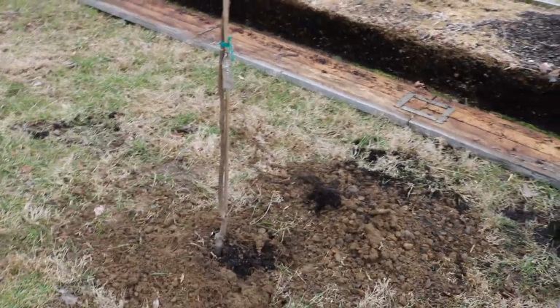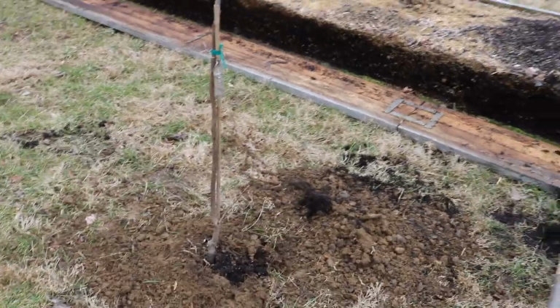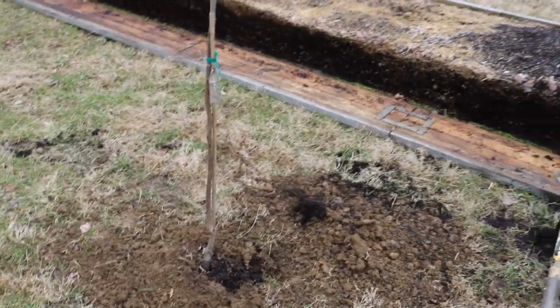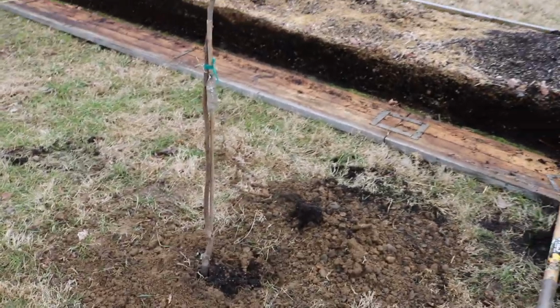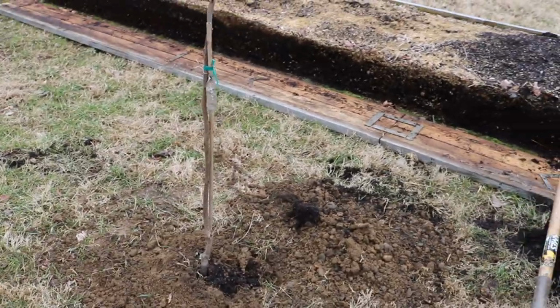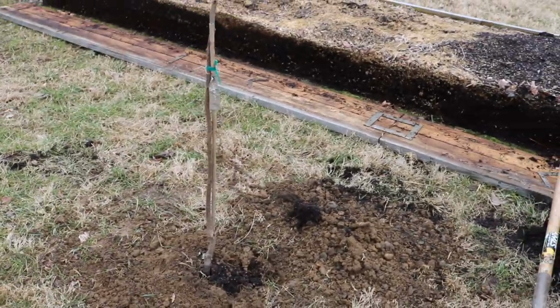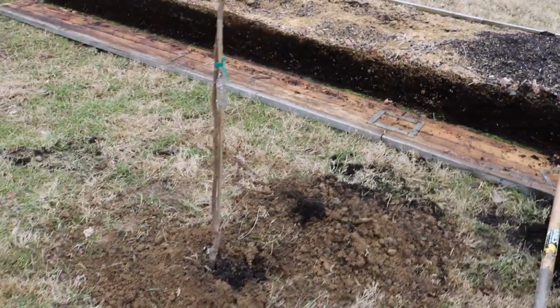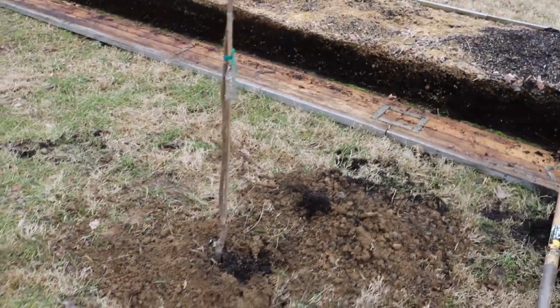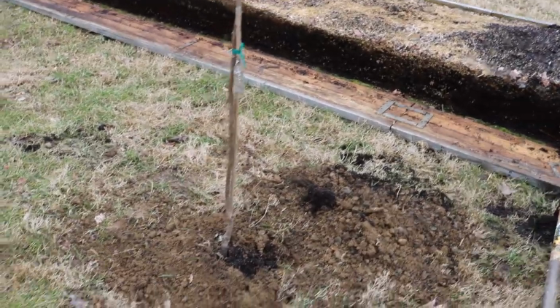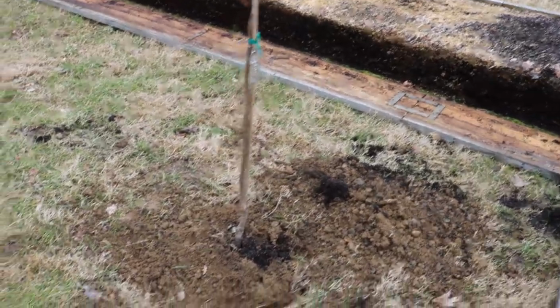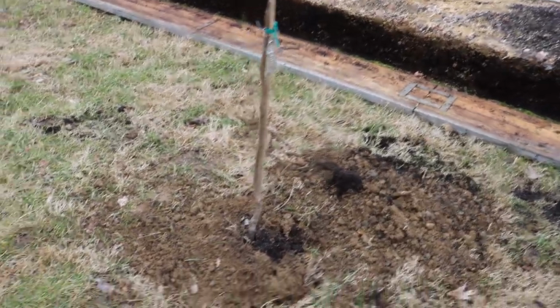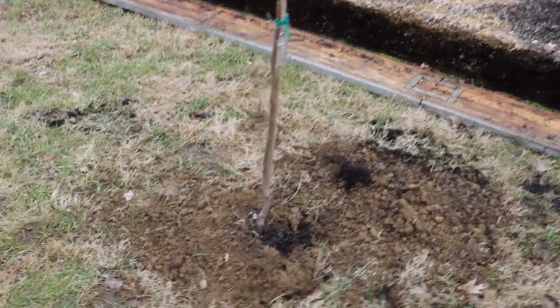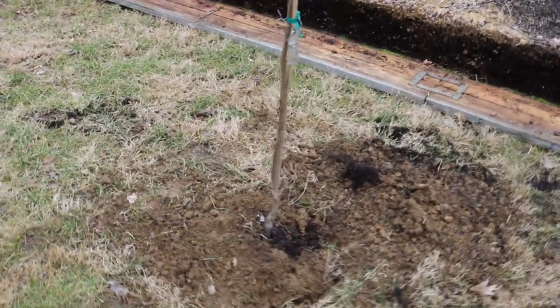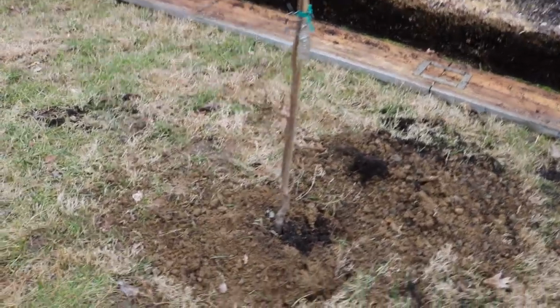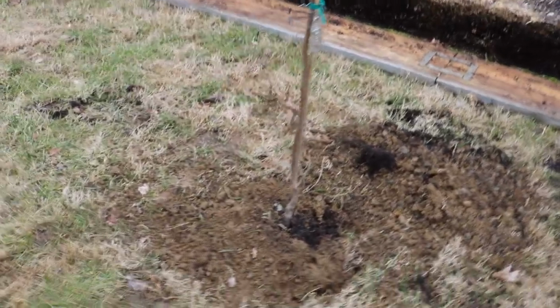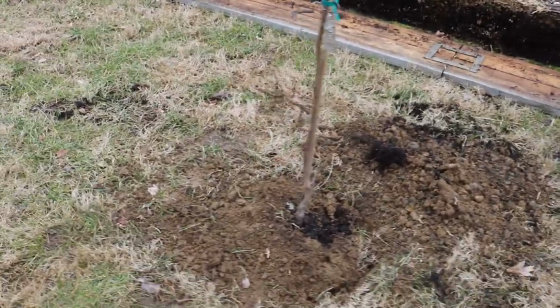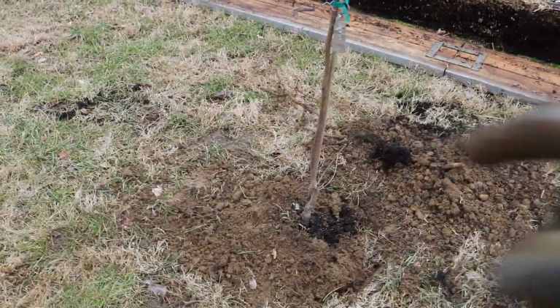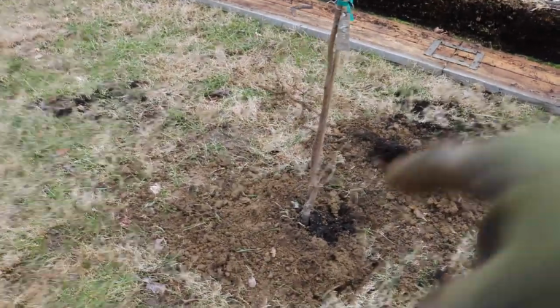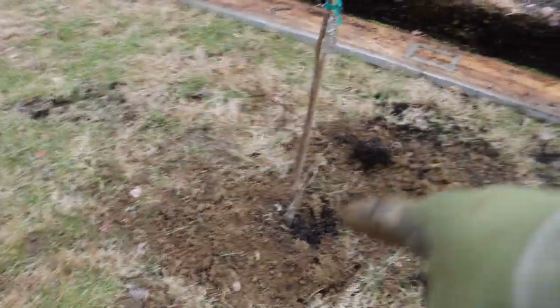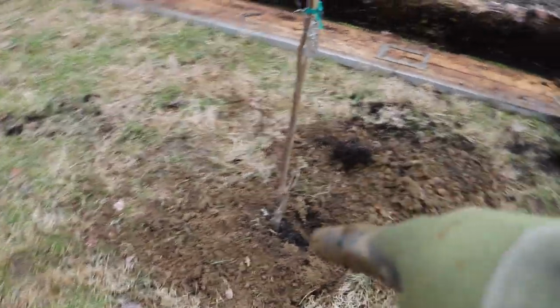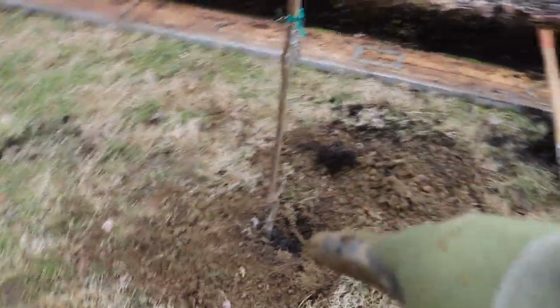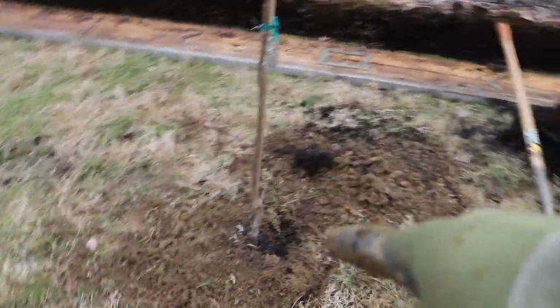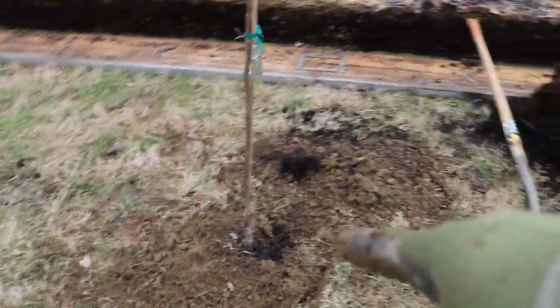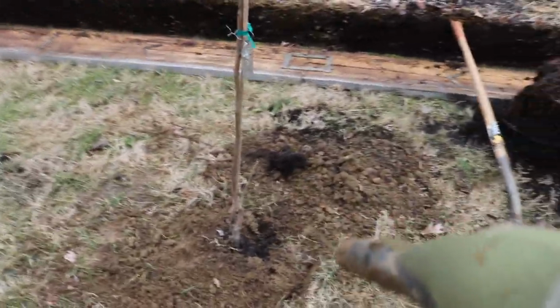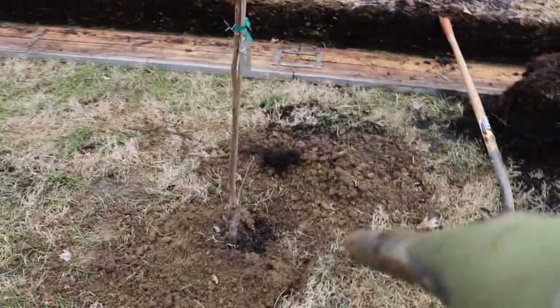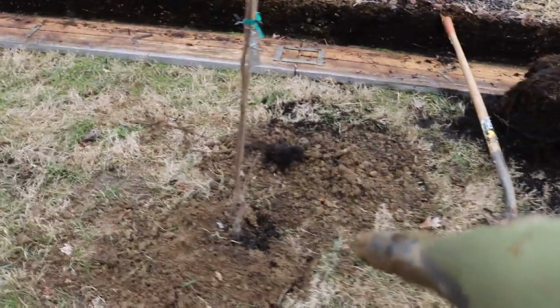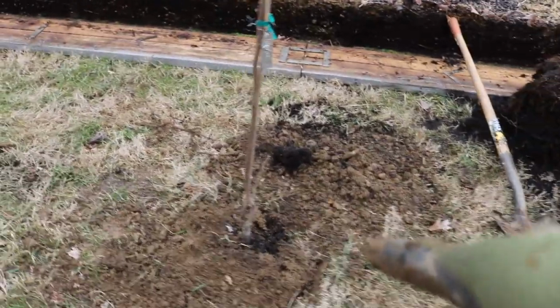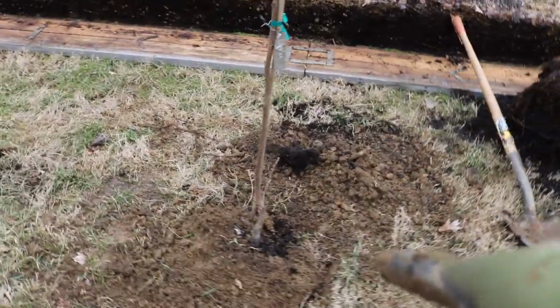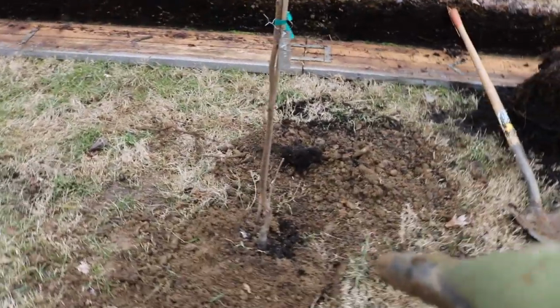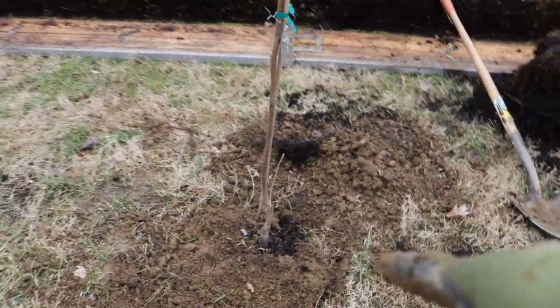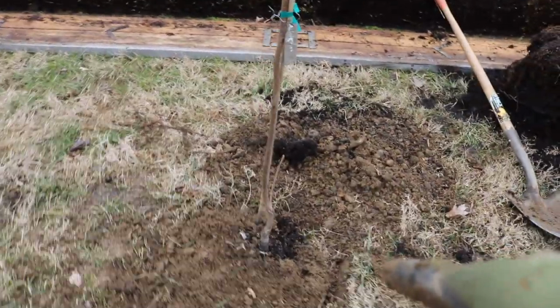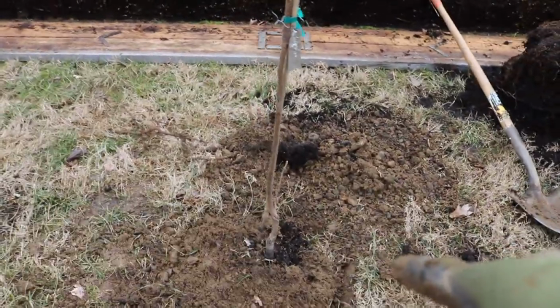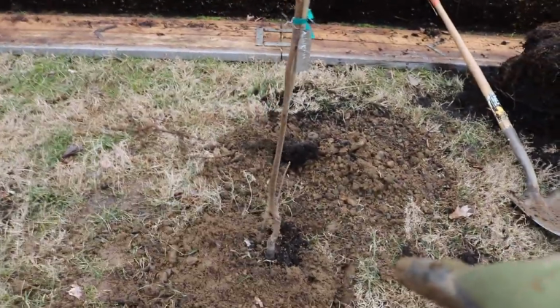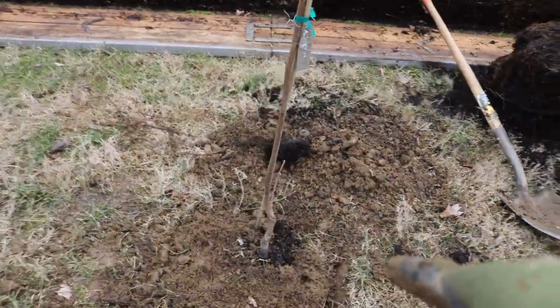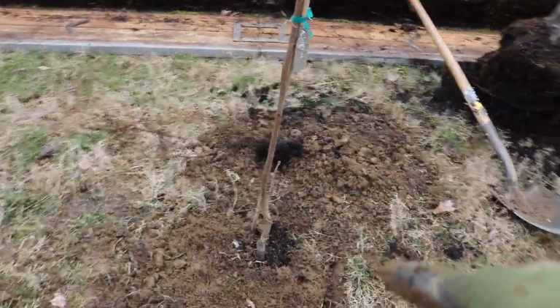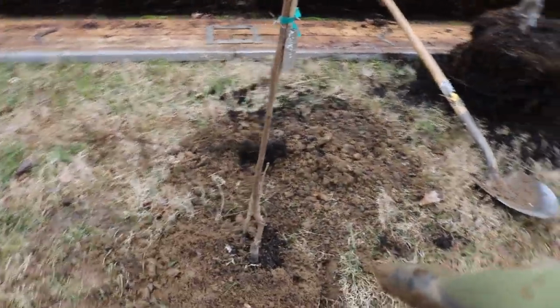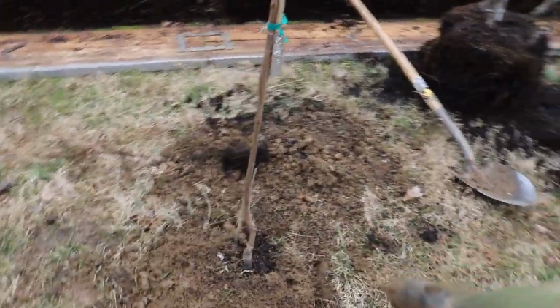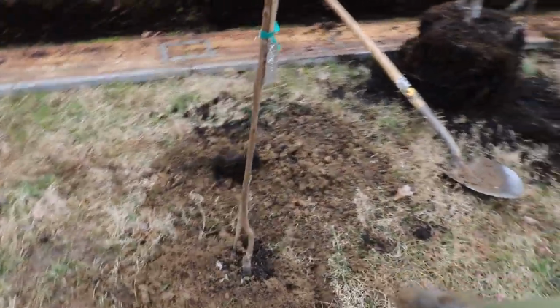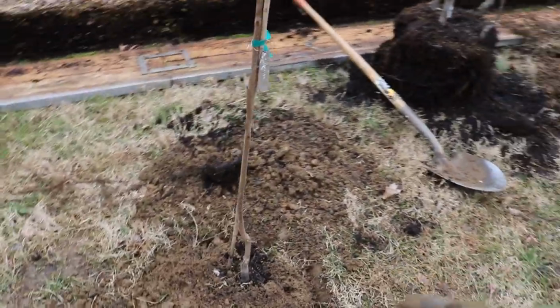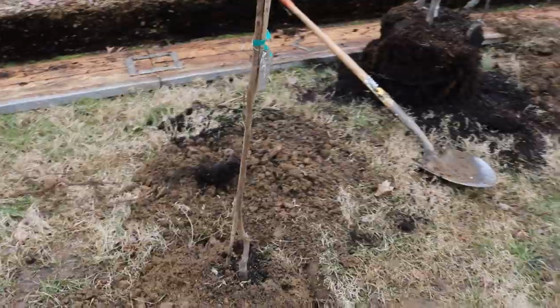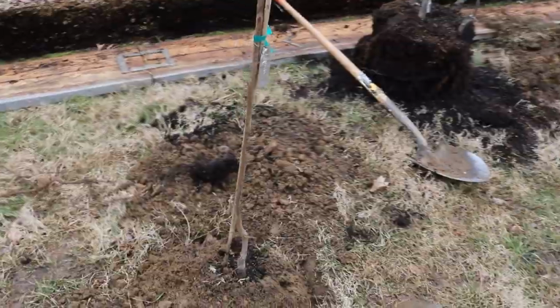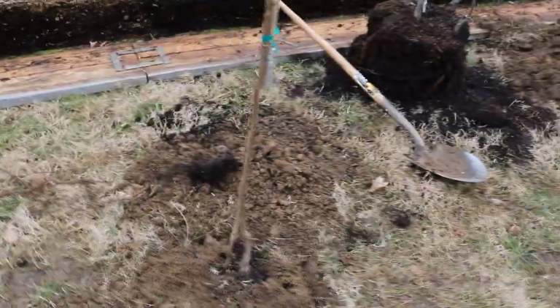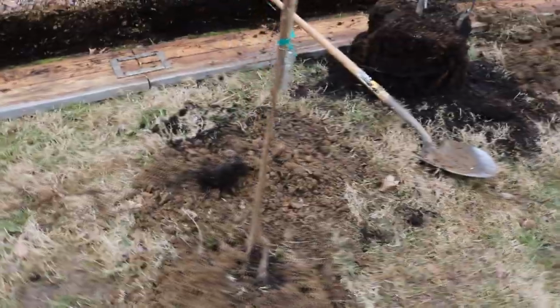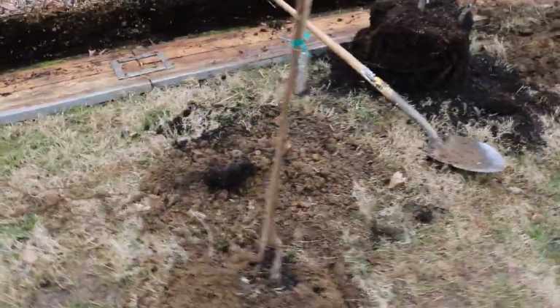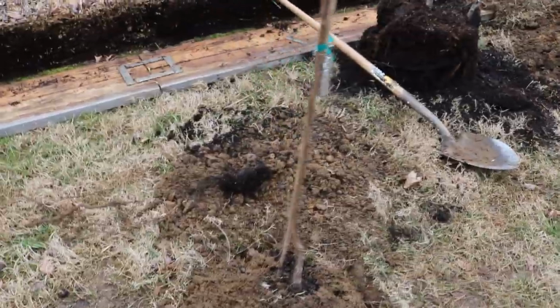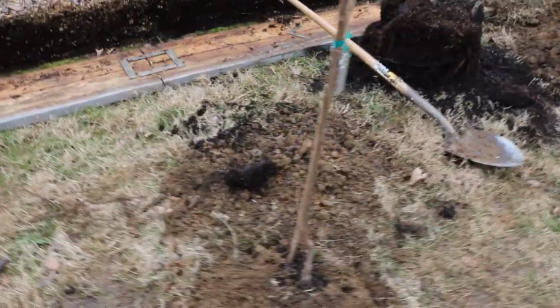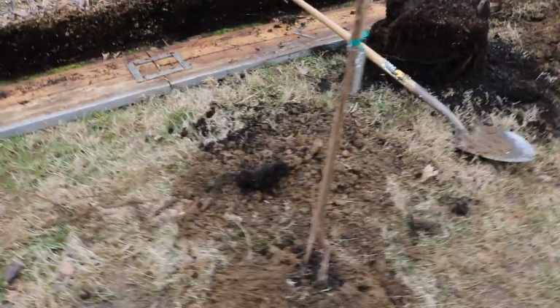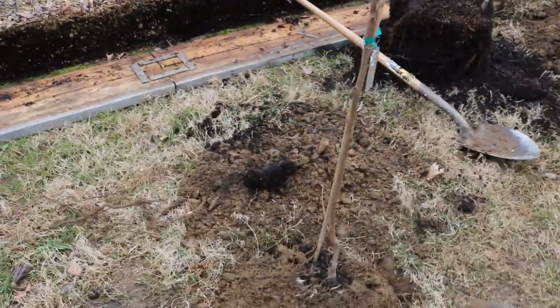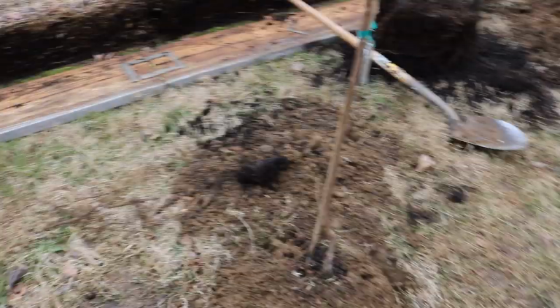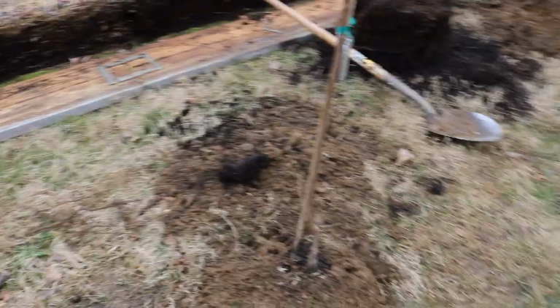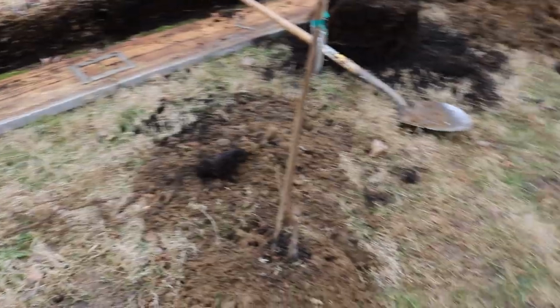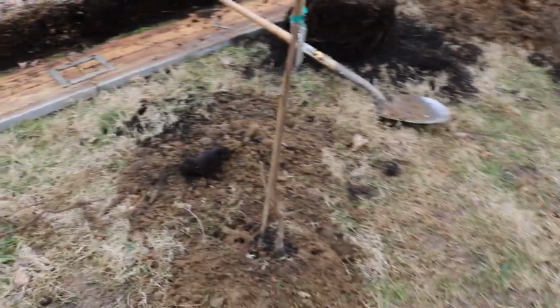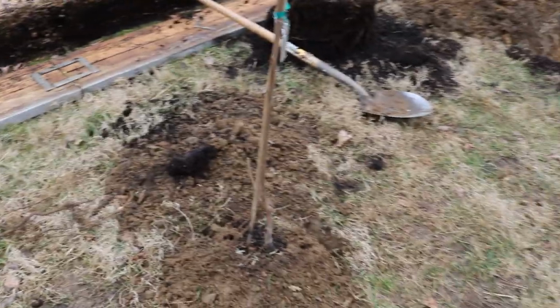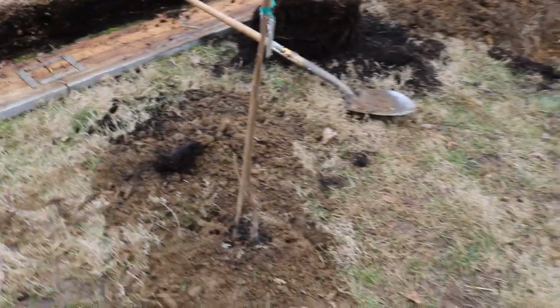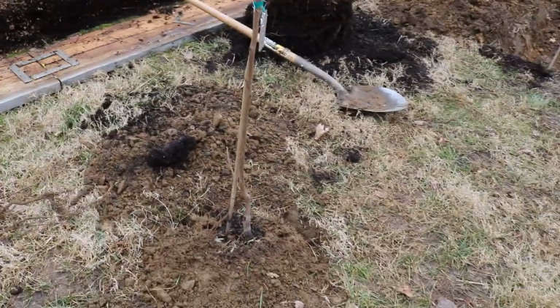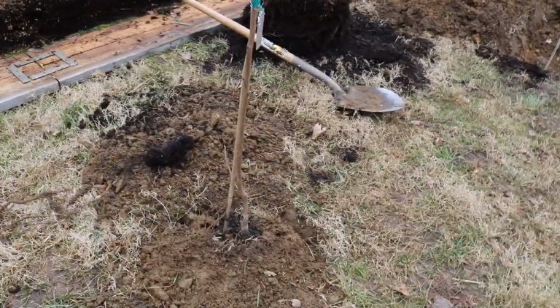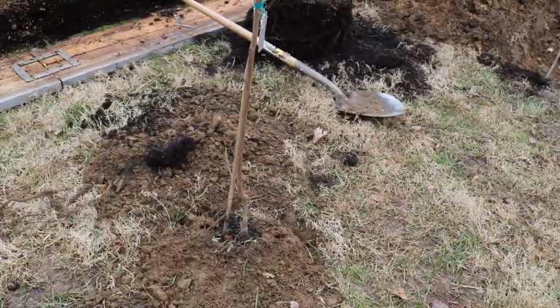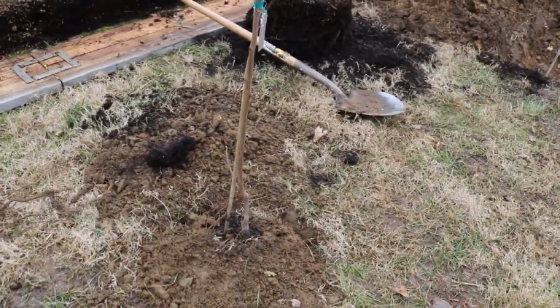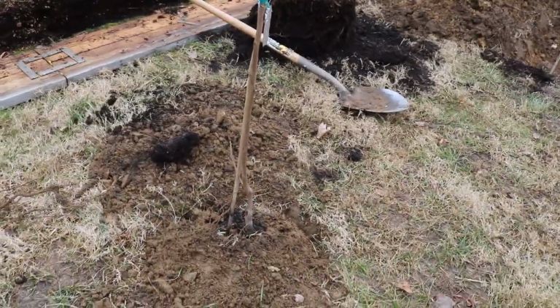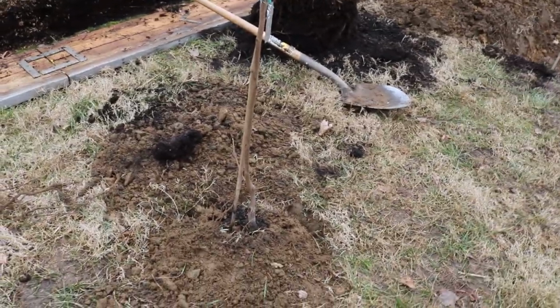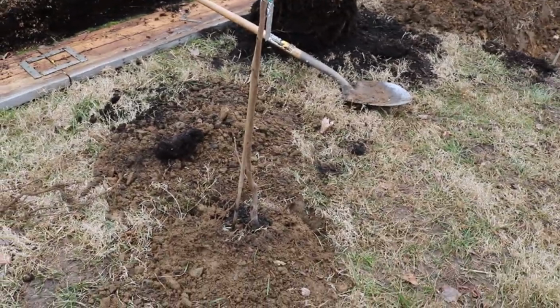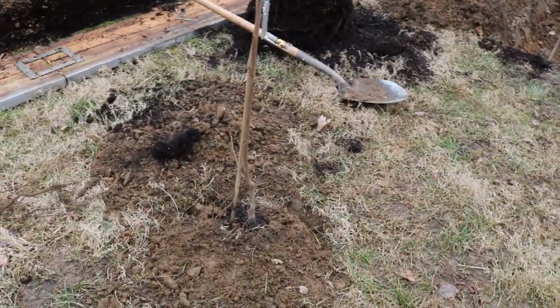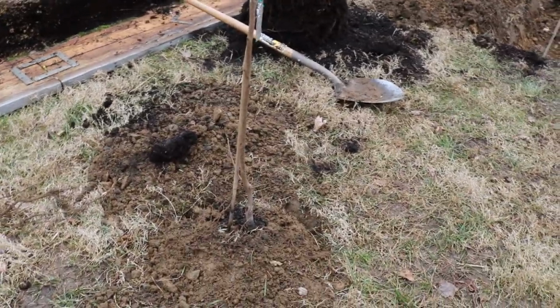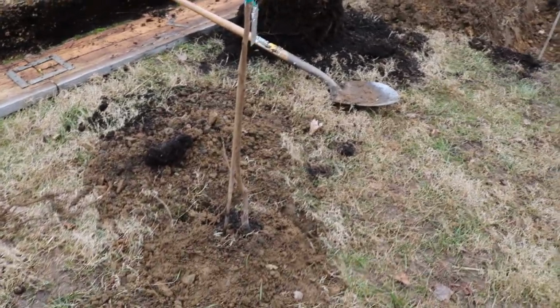Hey everyone, it's Ross. In today's video I want to show you guys my favorite way to plant a fruit tree. It's so simple. Let me walk you guys through this.